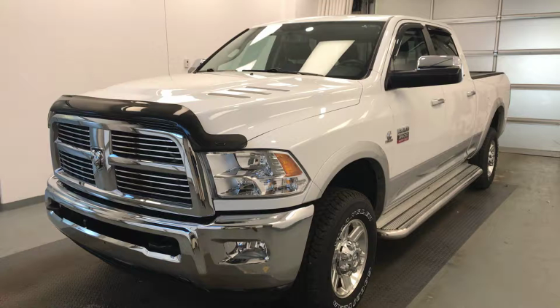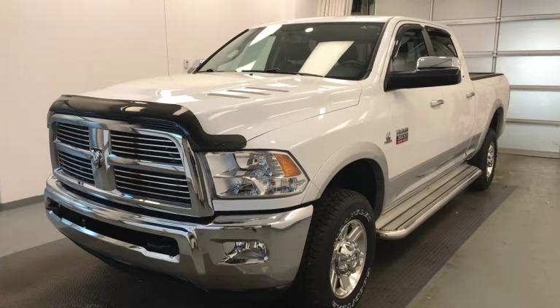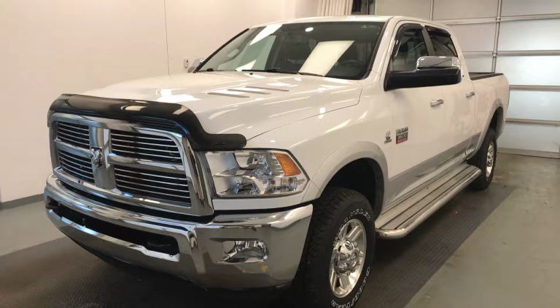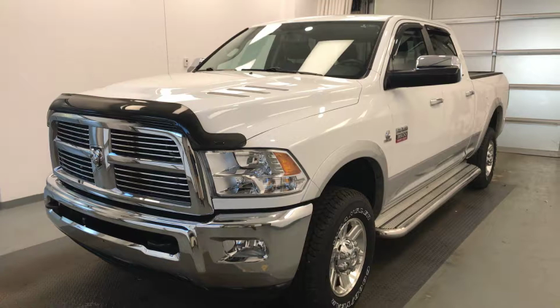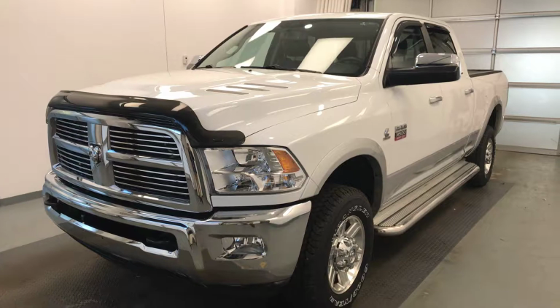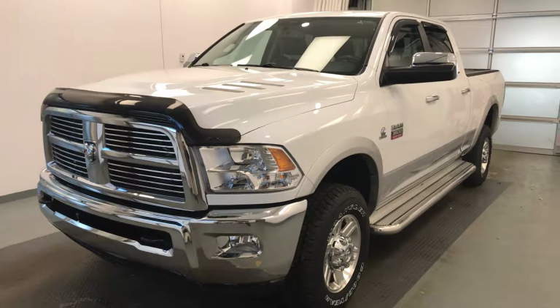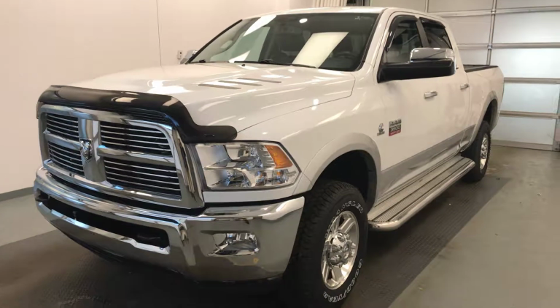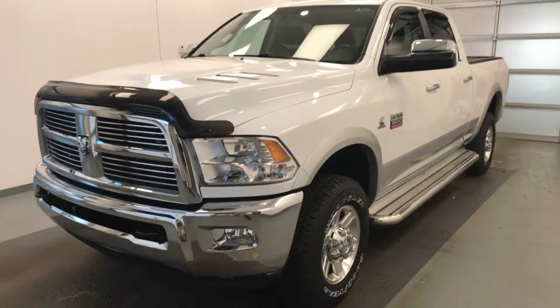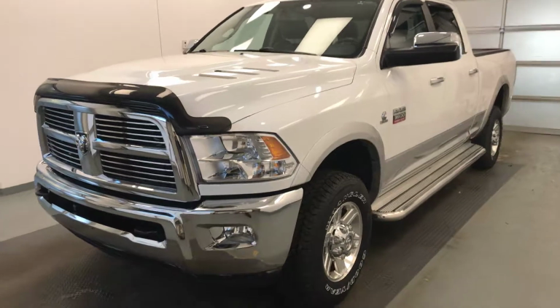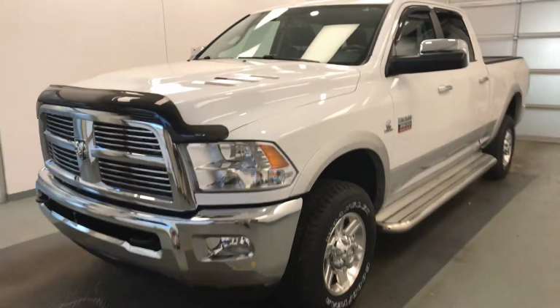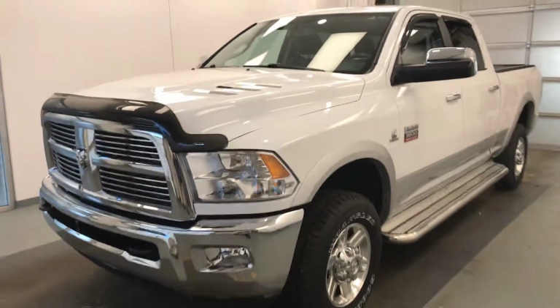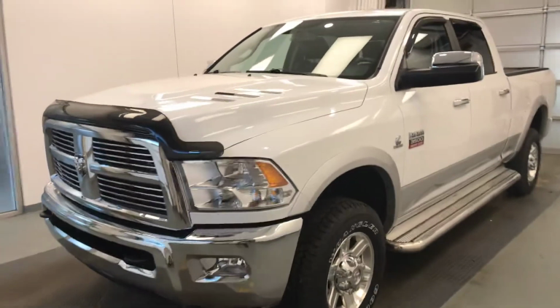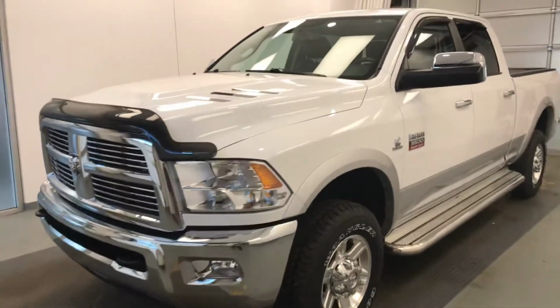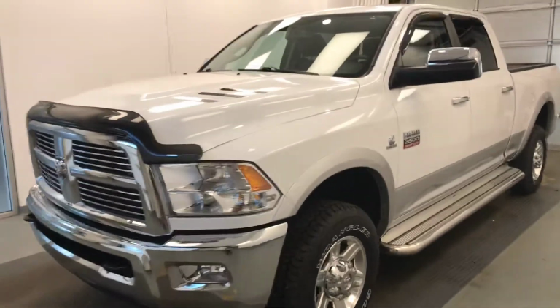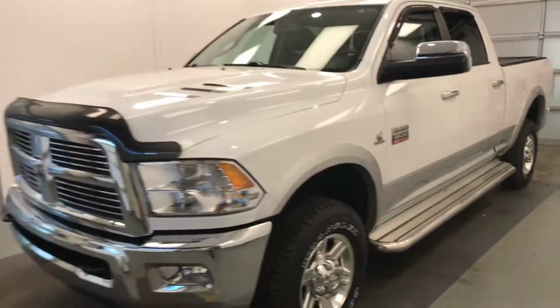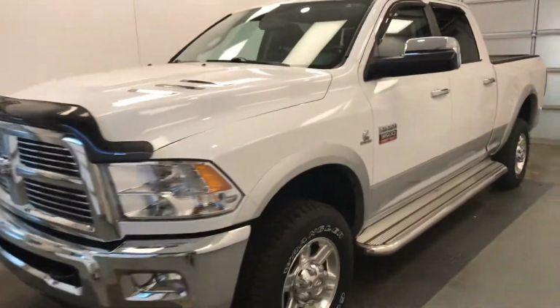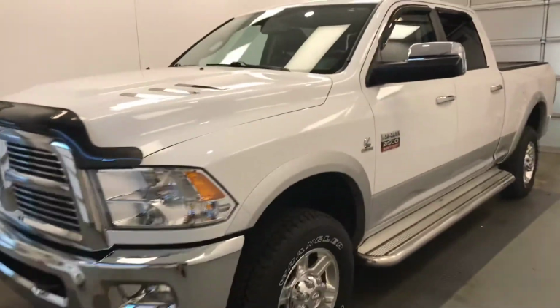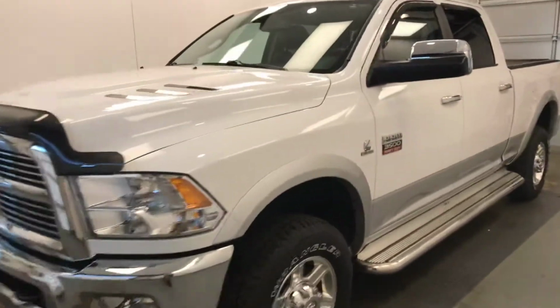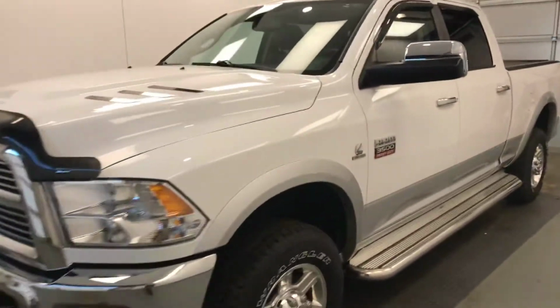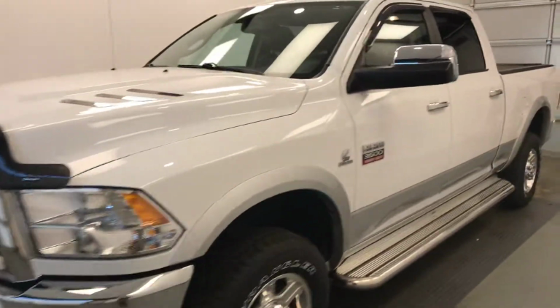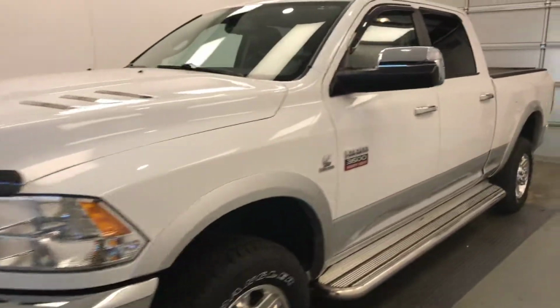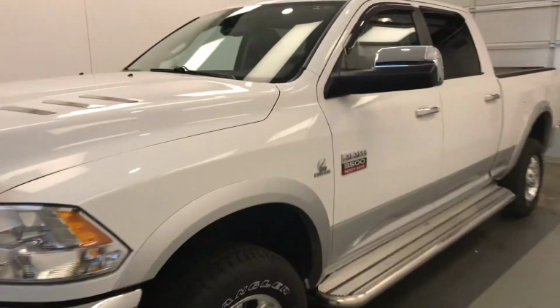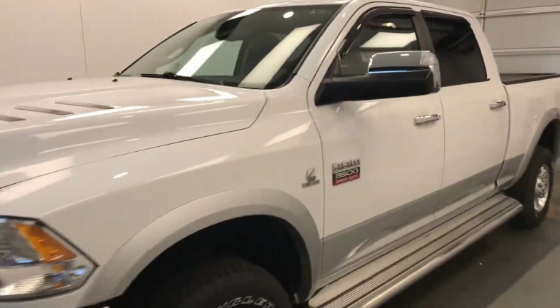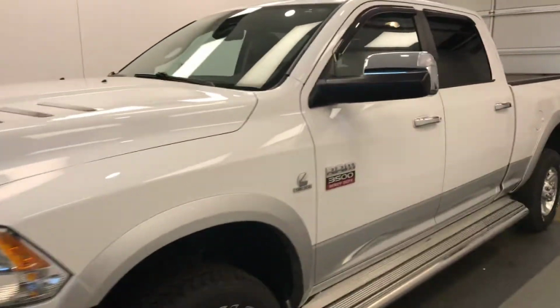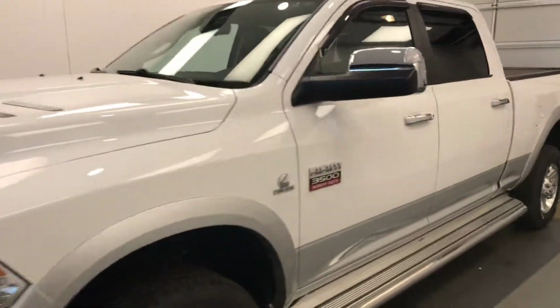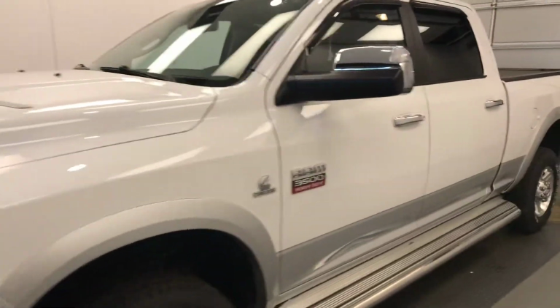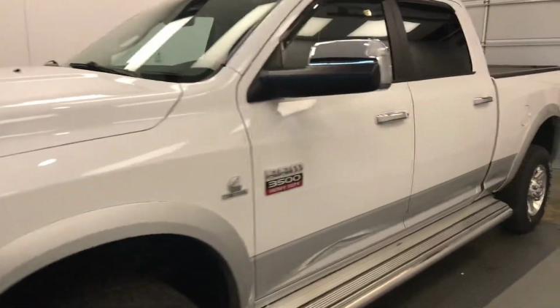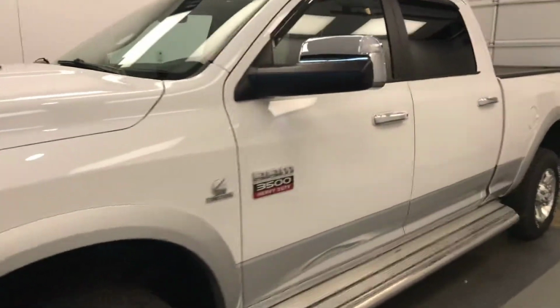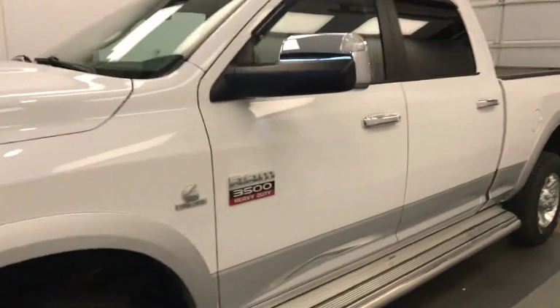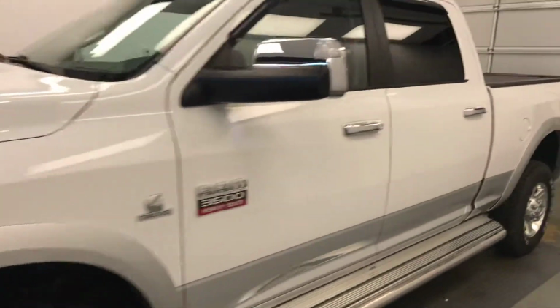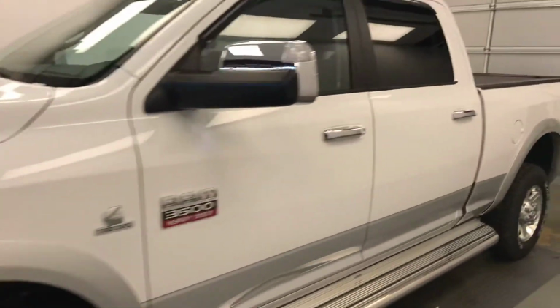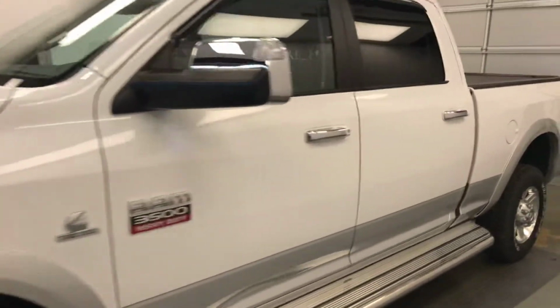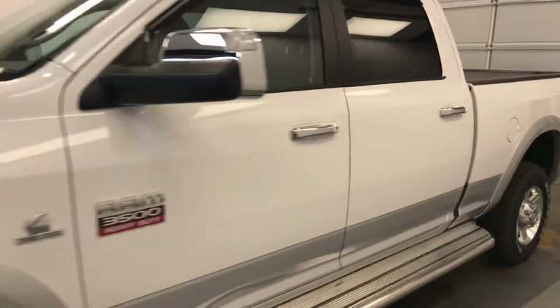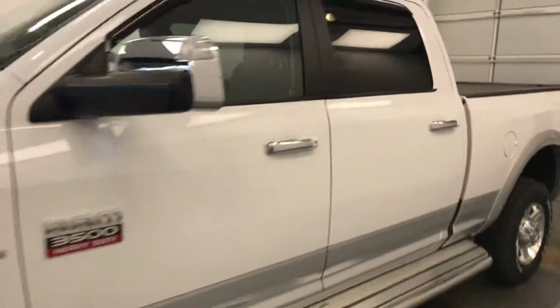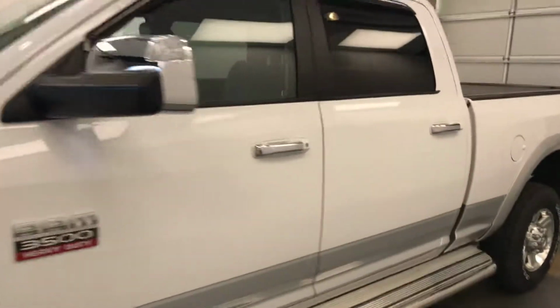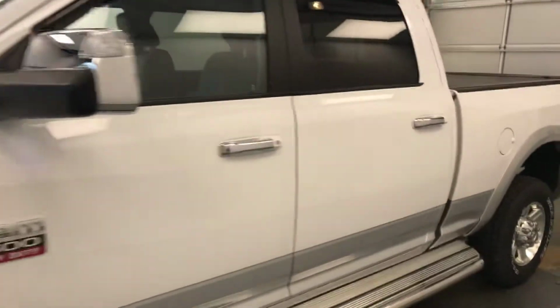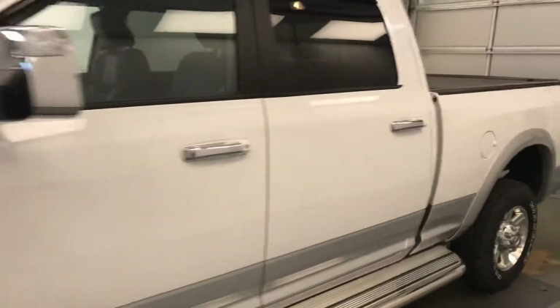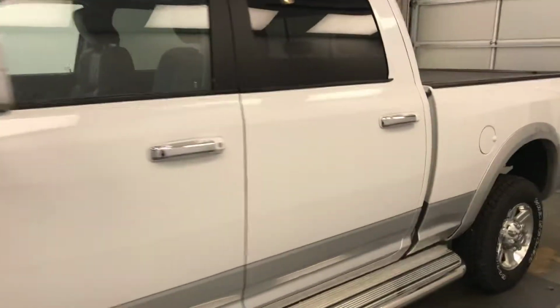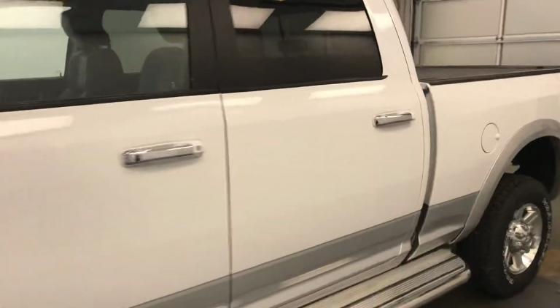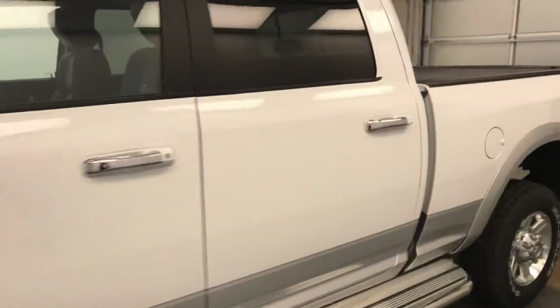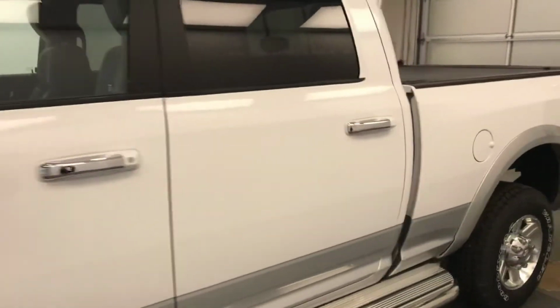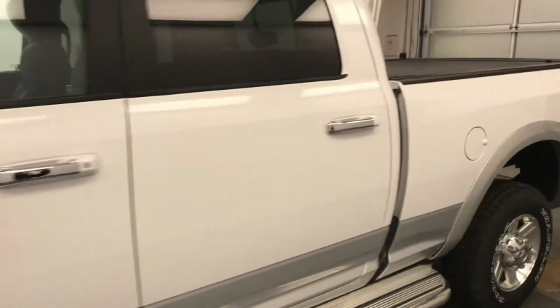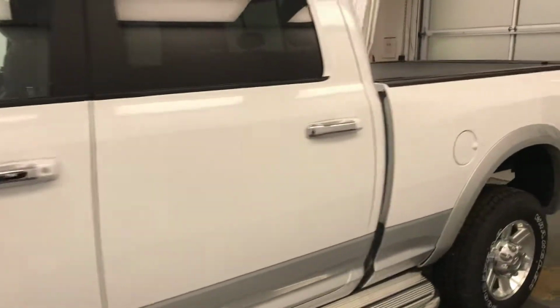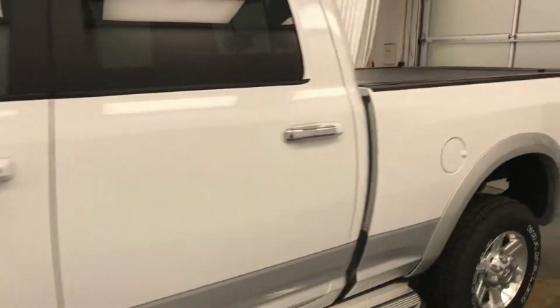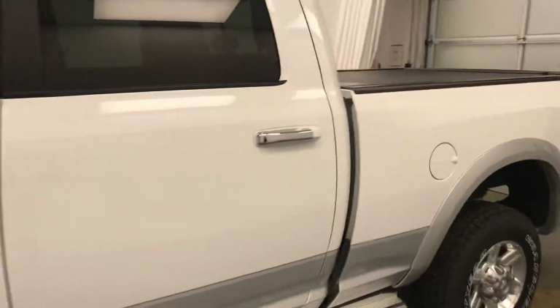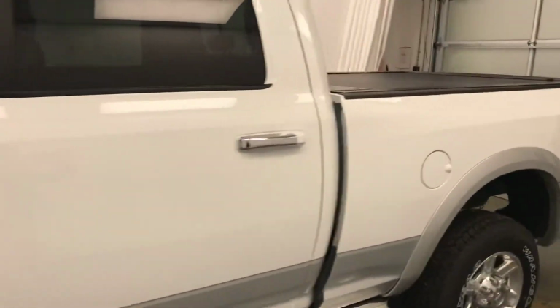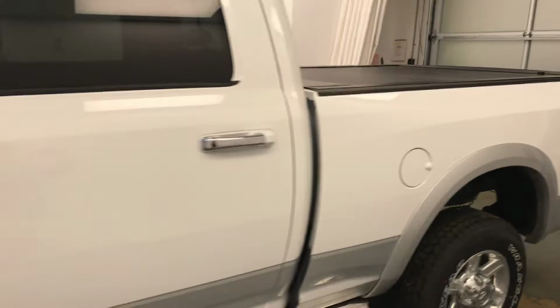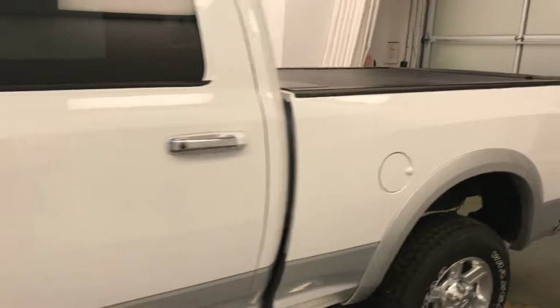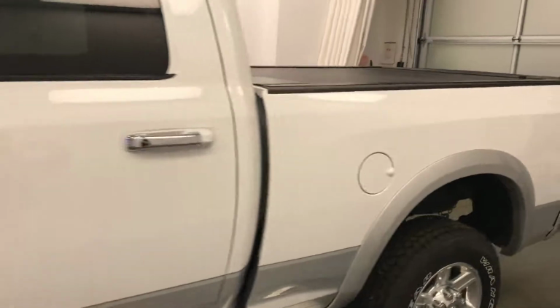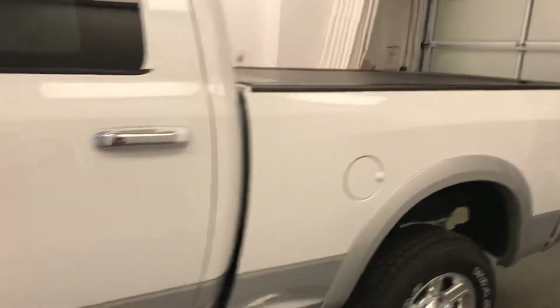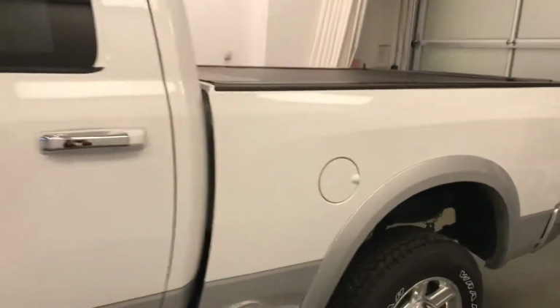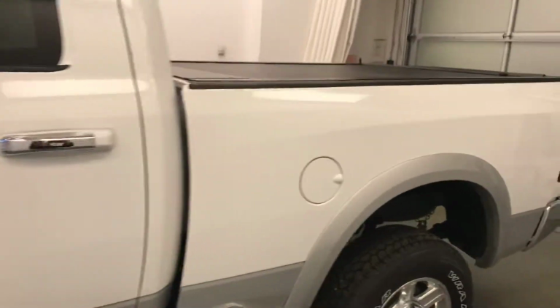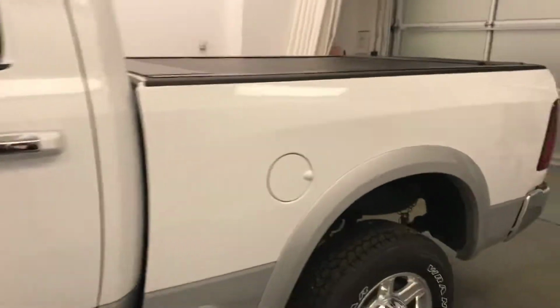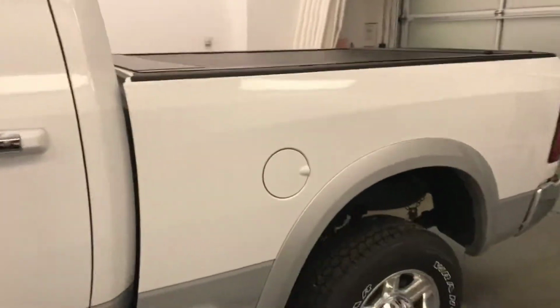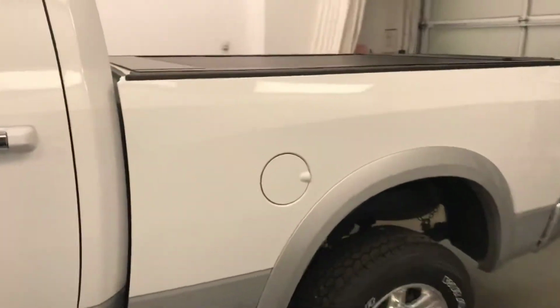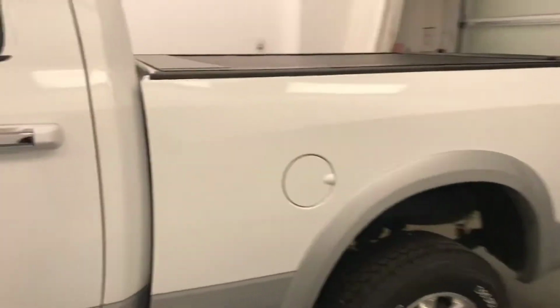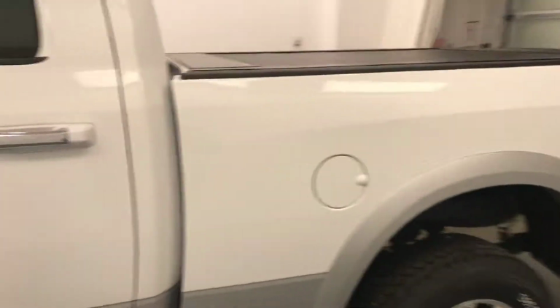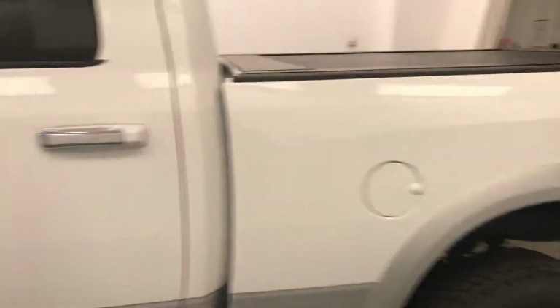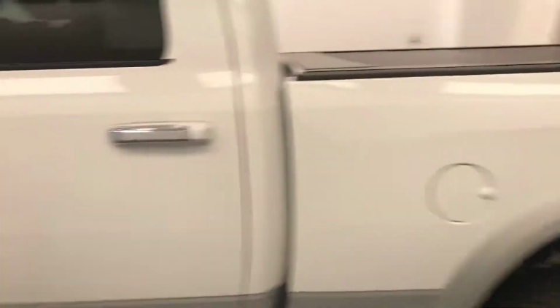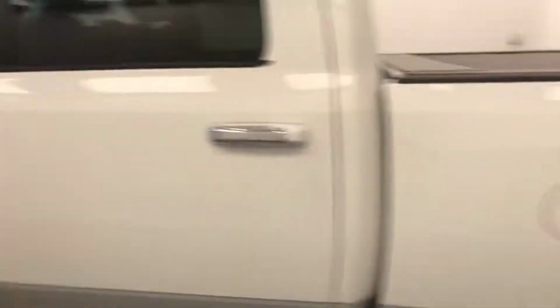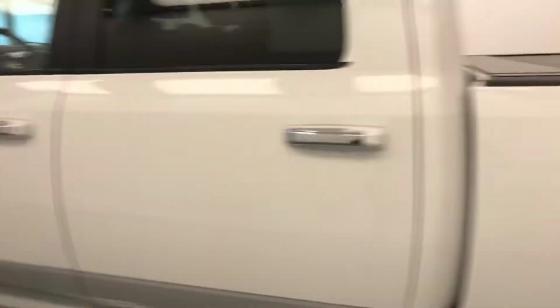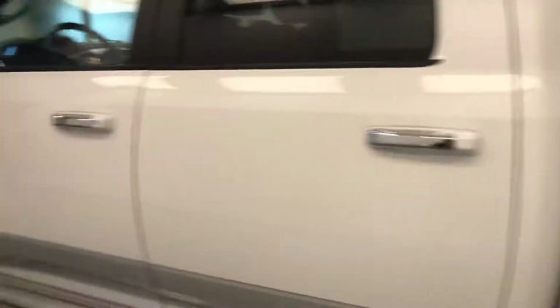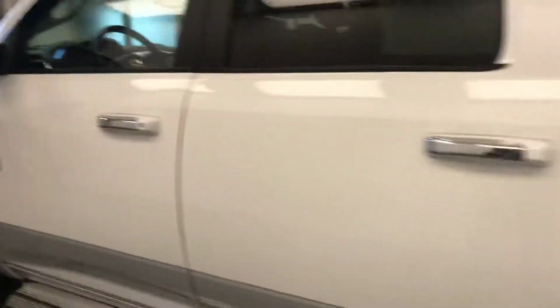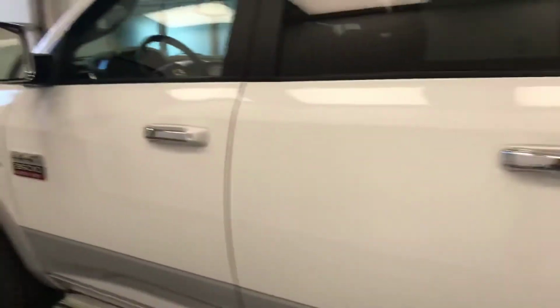Today we're viewing stock number 200304 on a 2012 Ram 3500 and our exterior color is white.